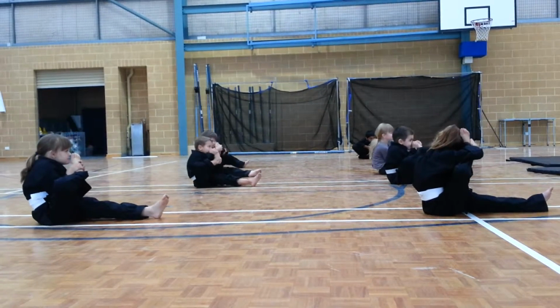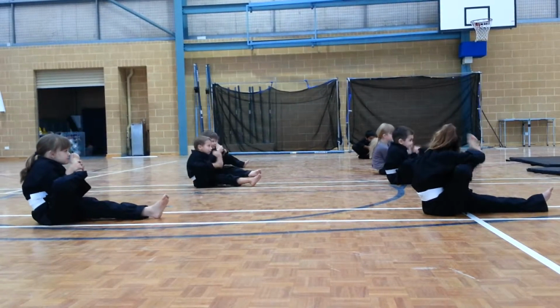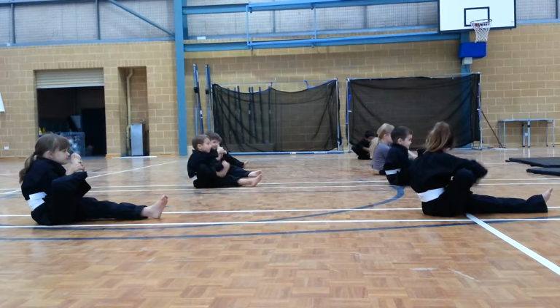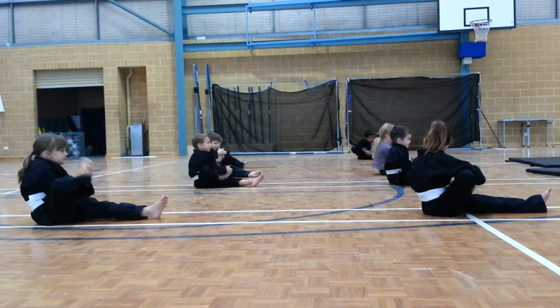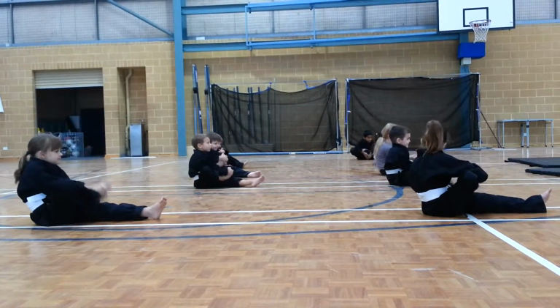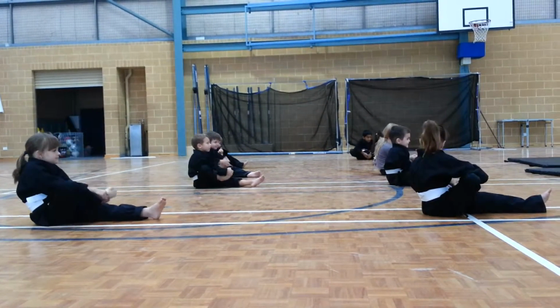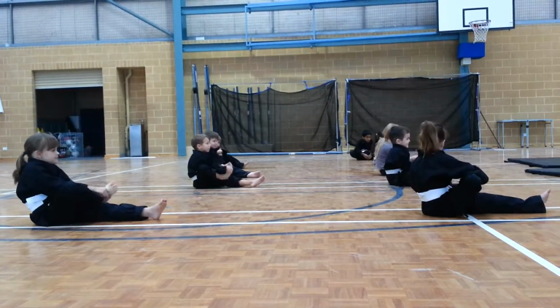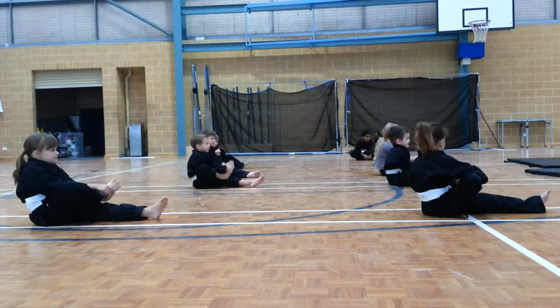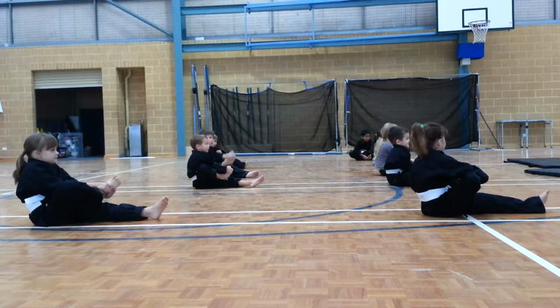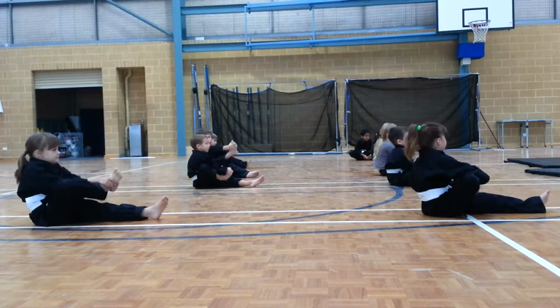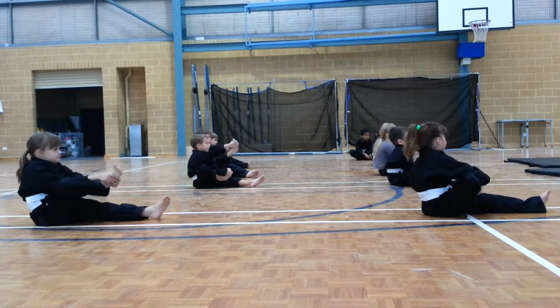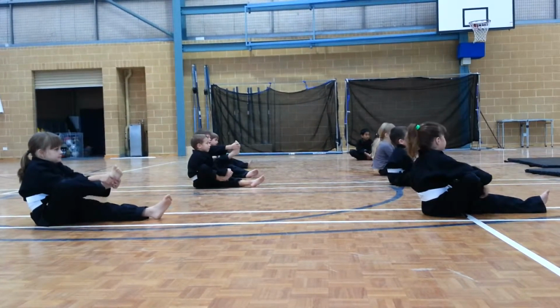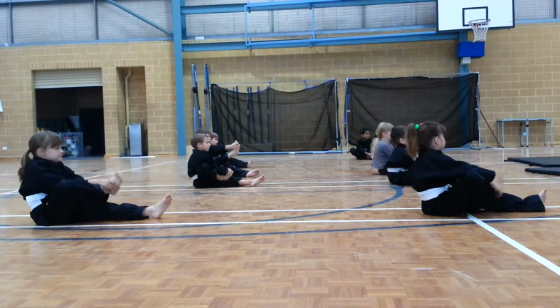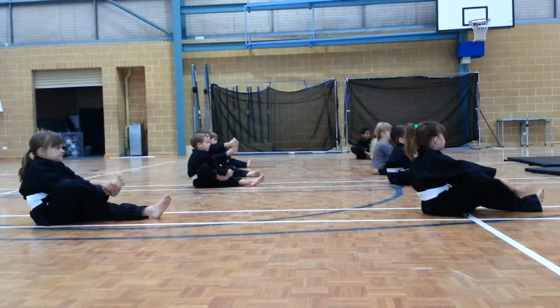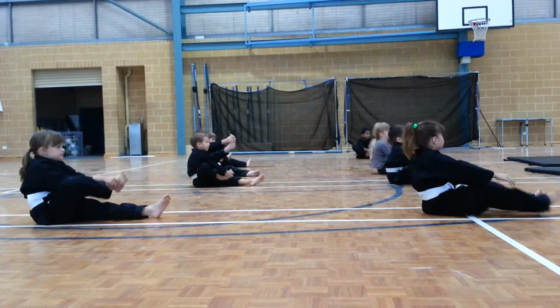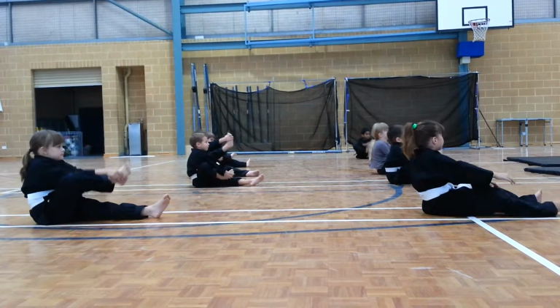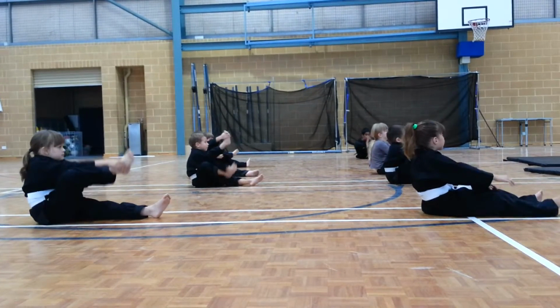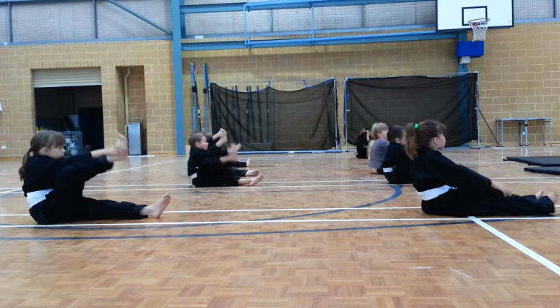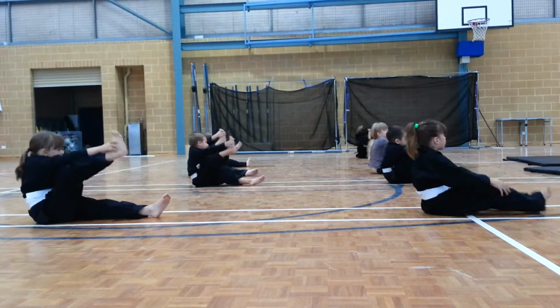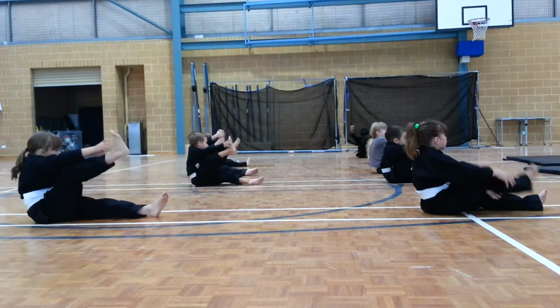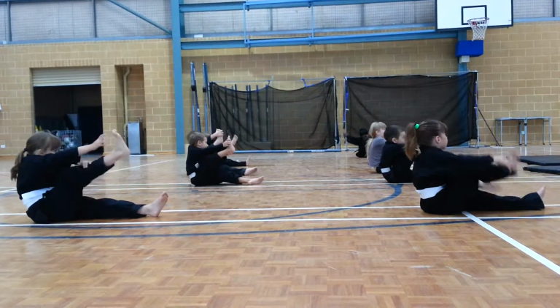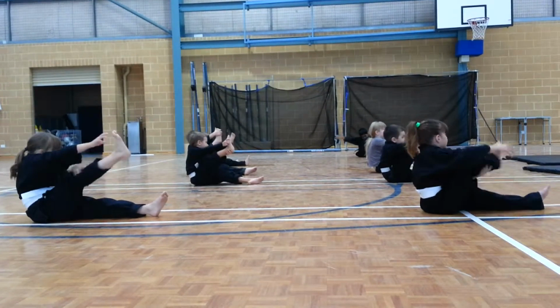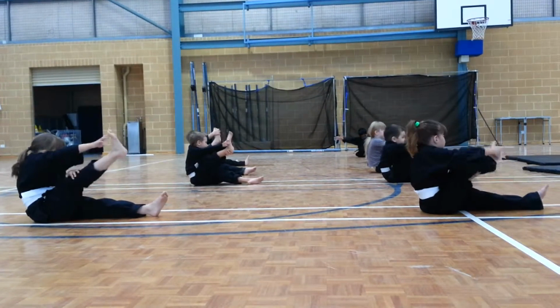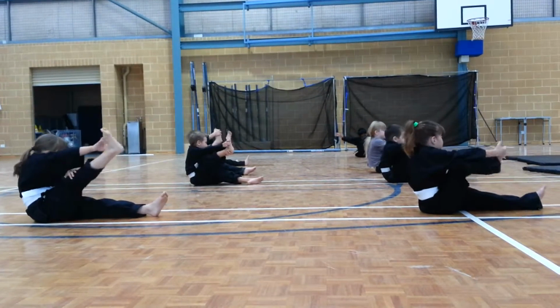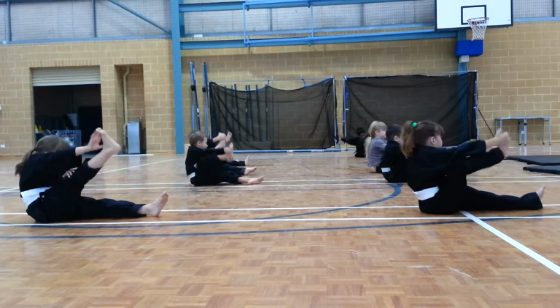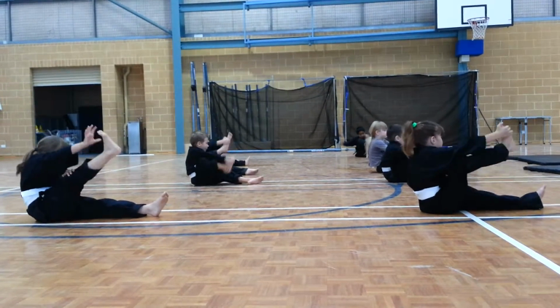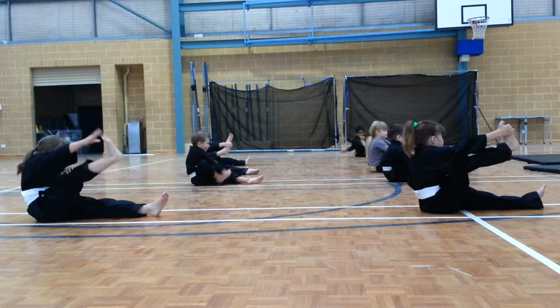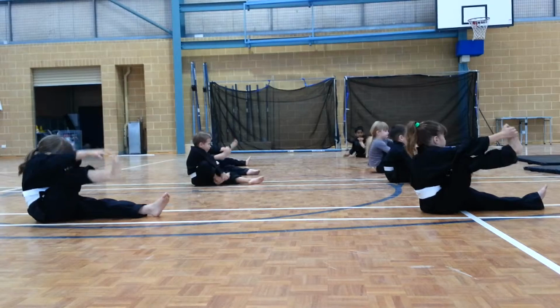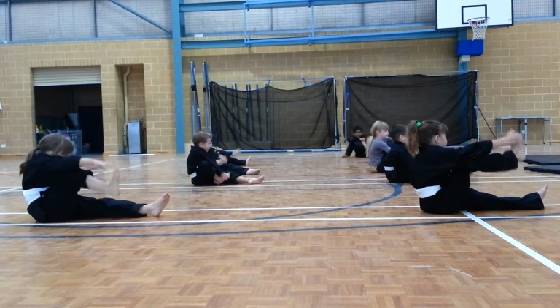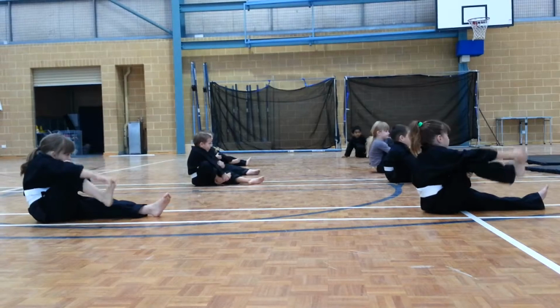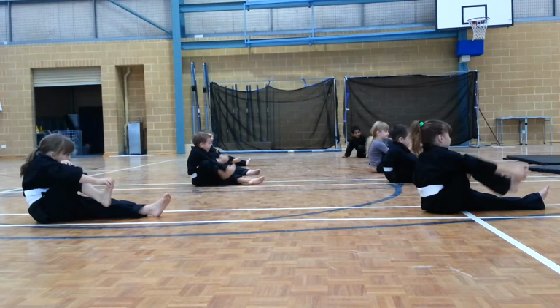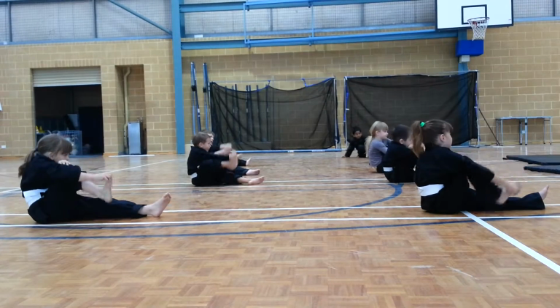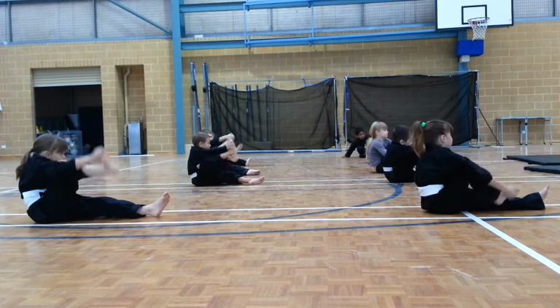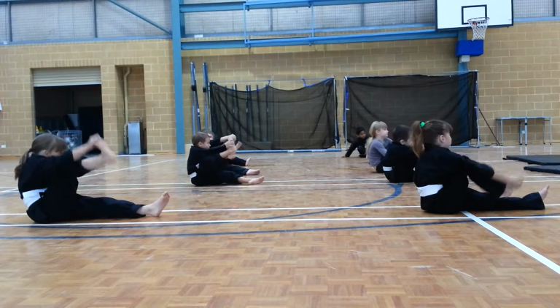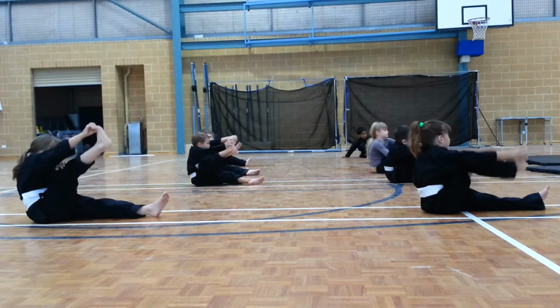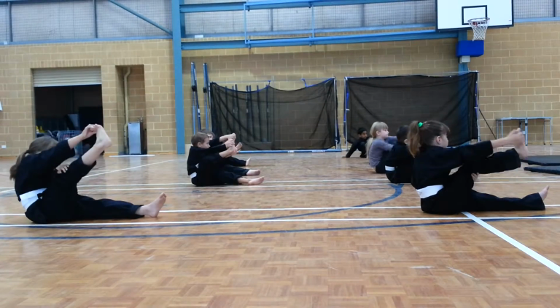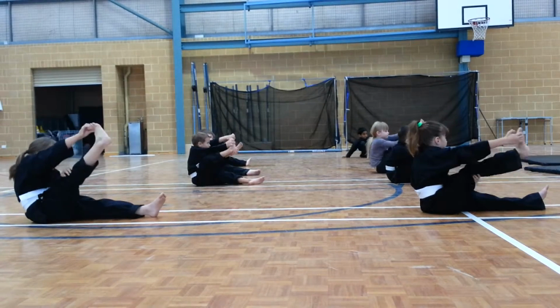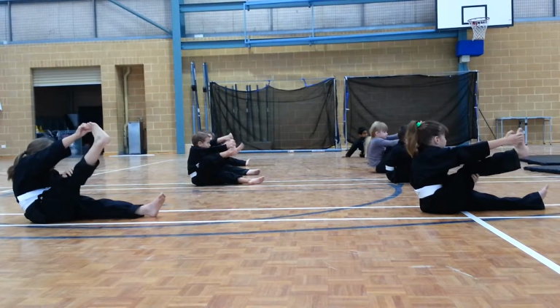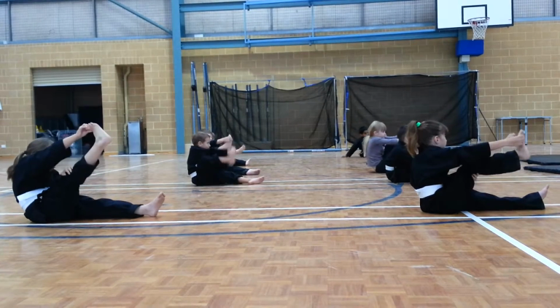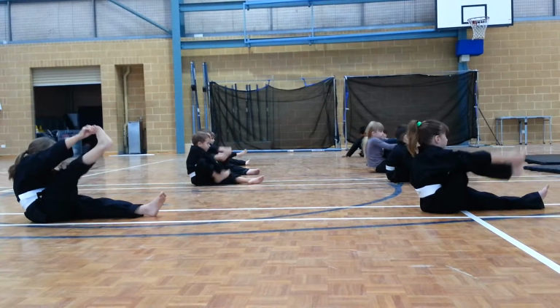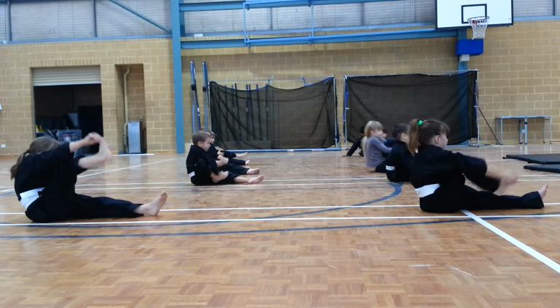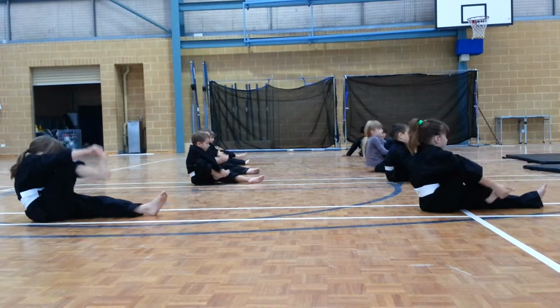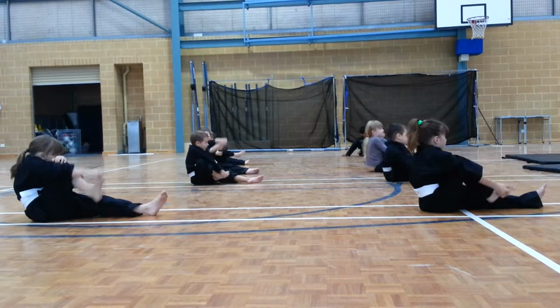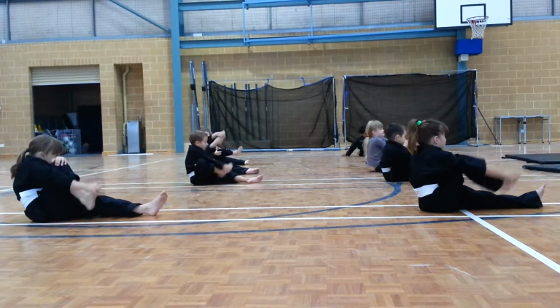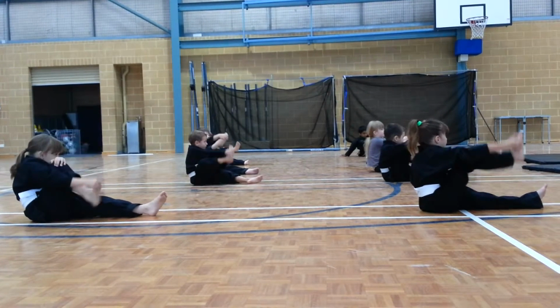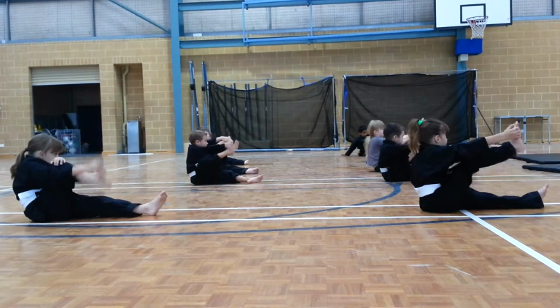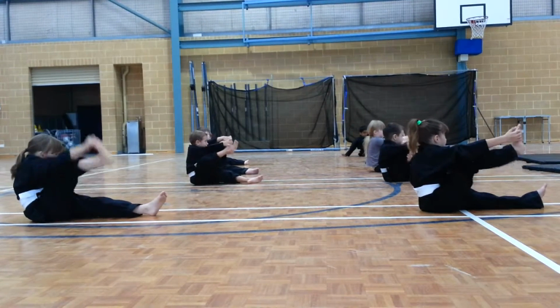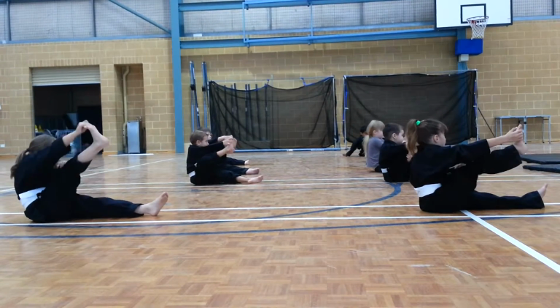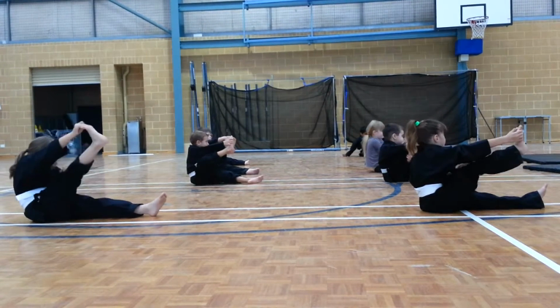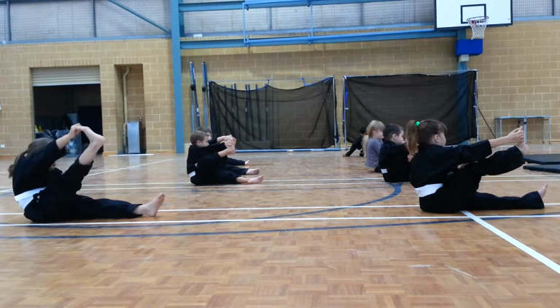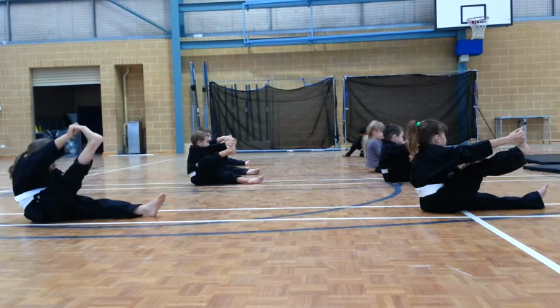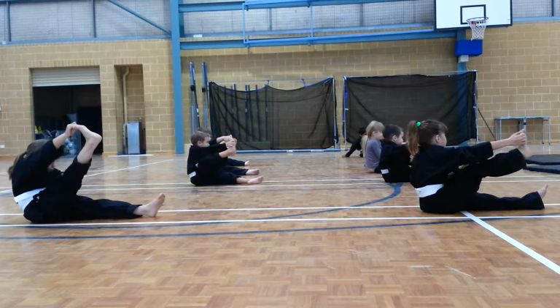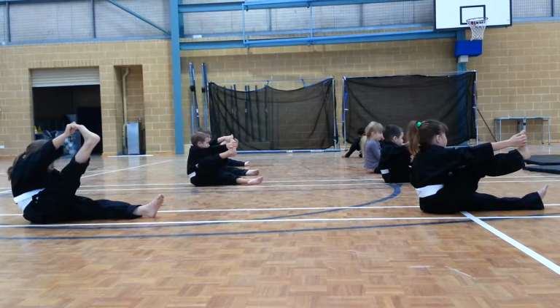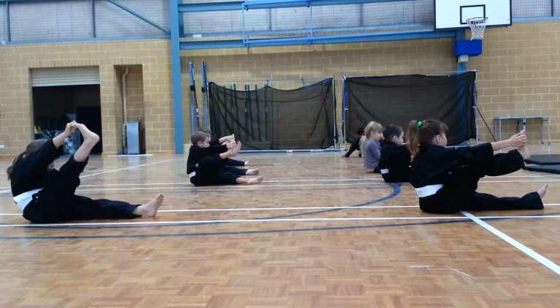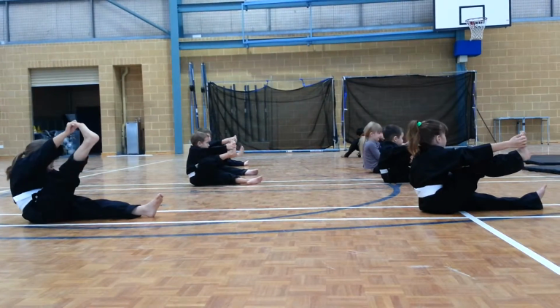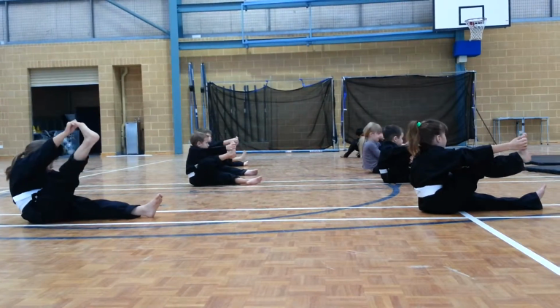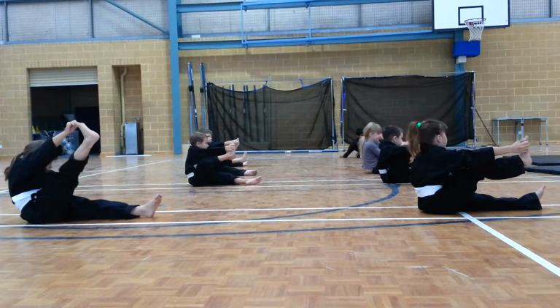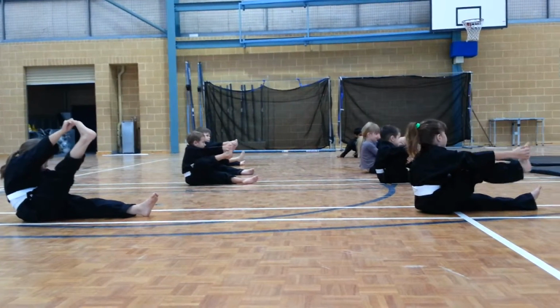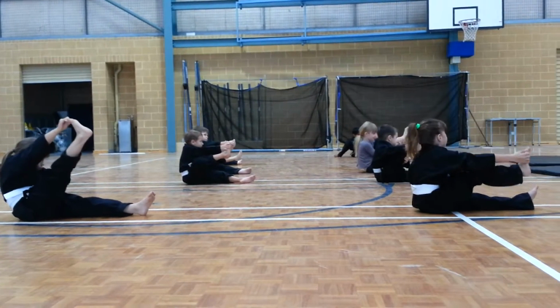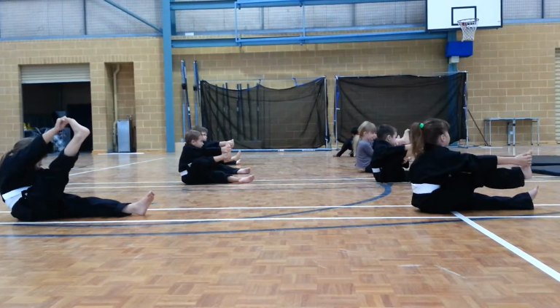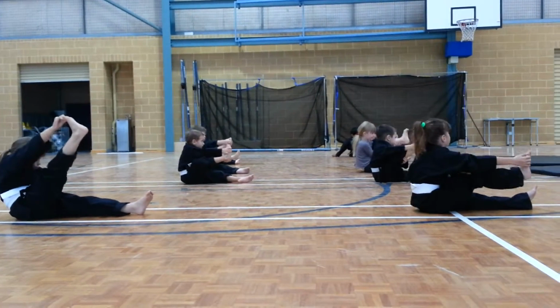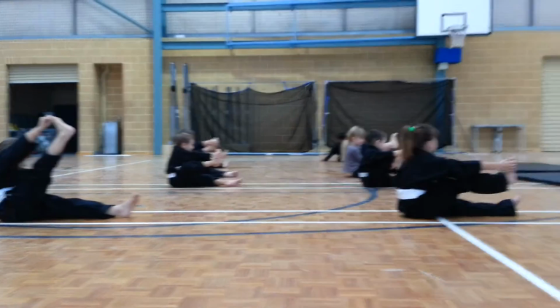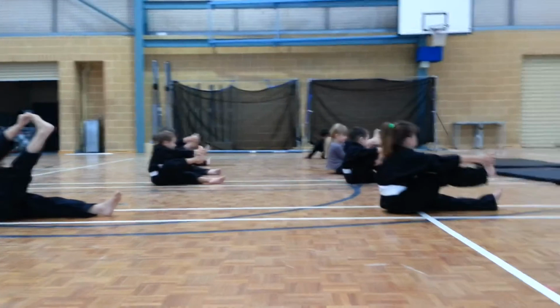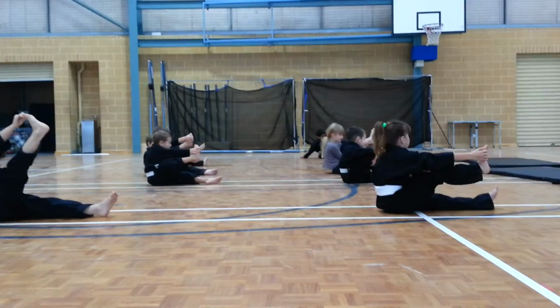Grab the foot and the knee, push out. And down. And out. And down. And out. And slowly.